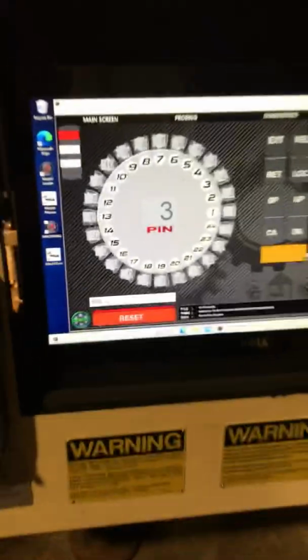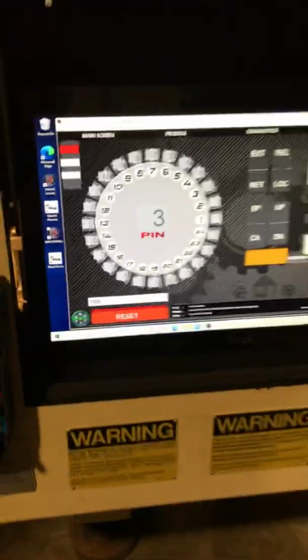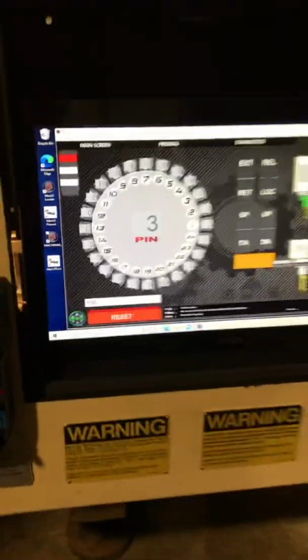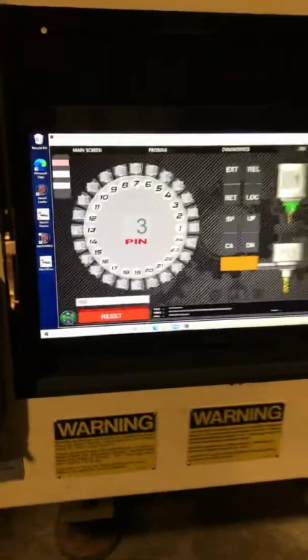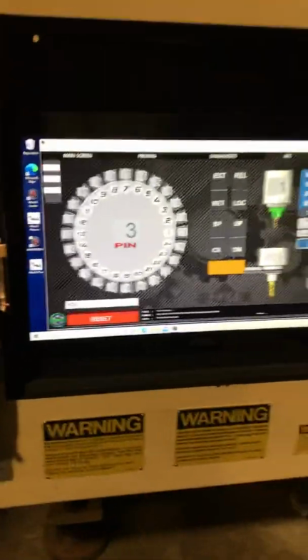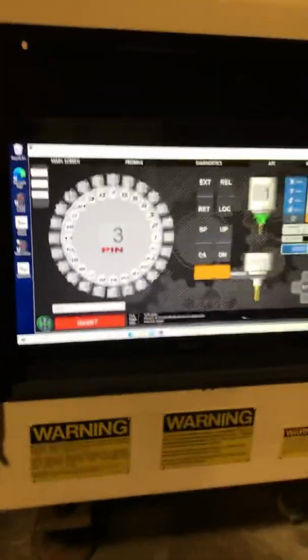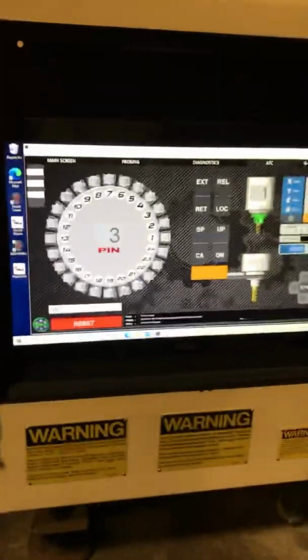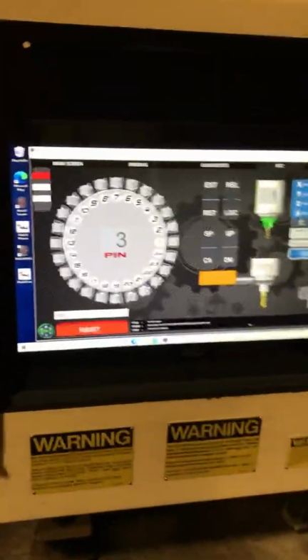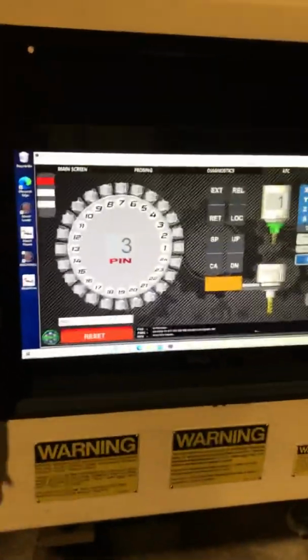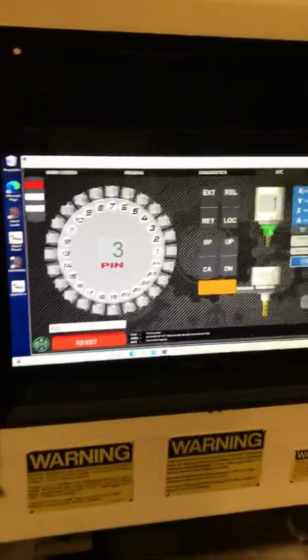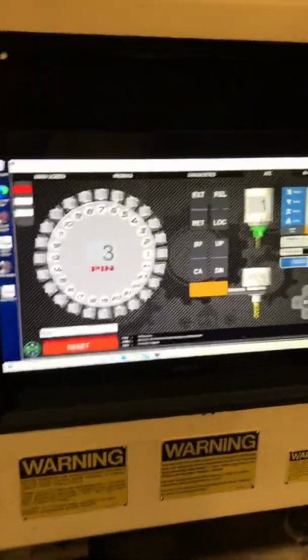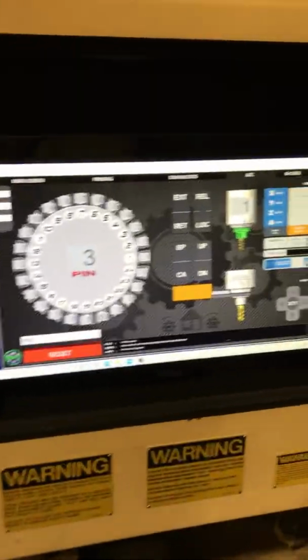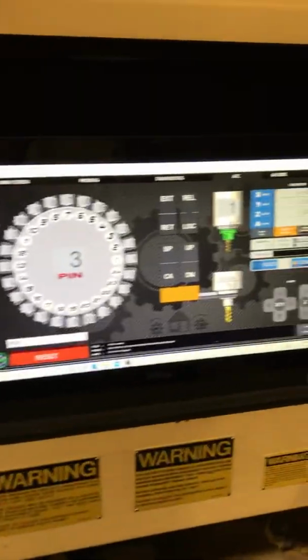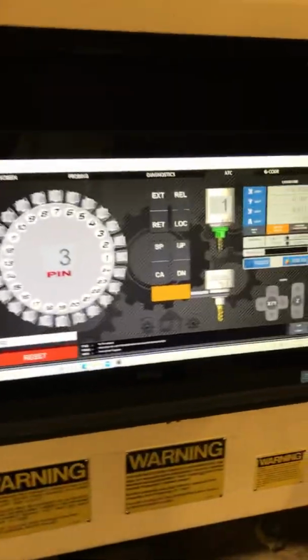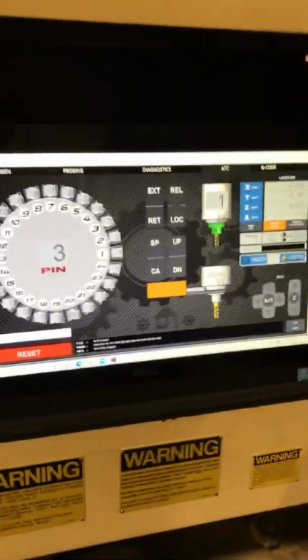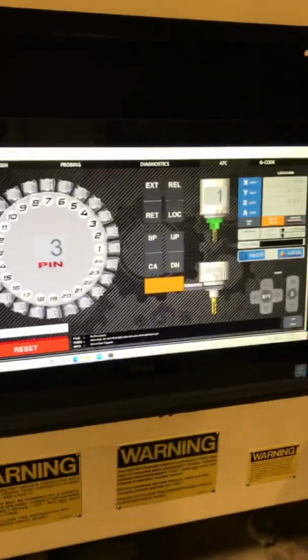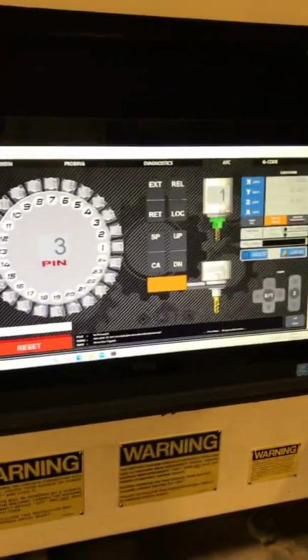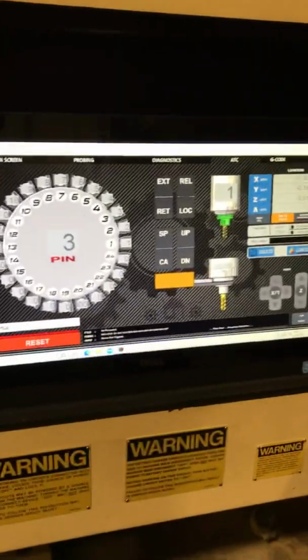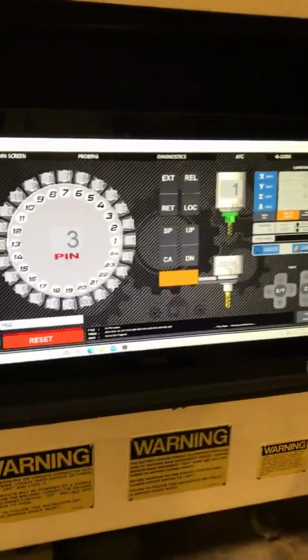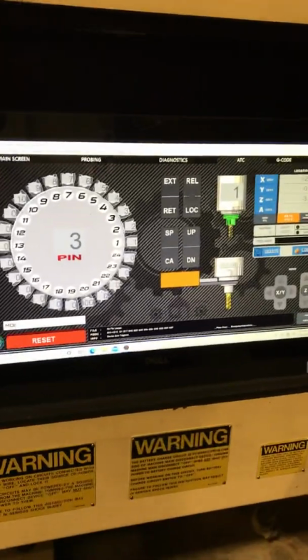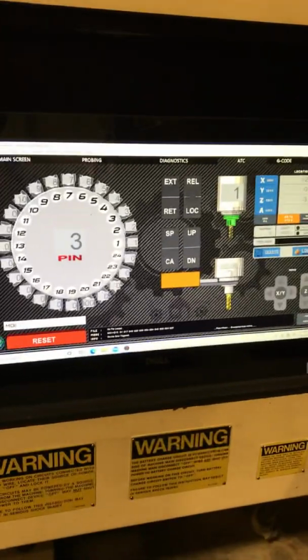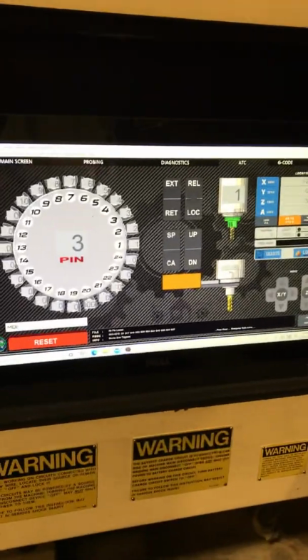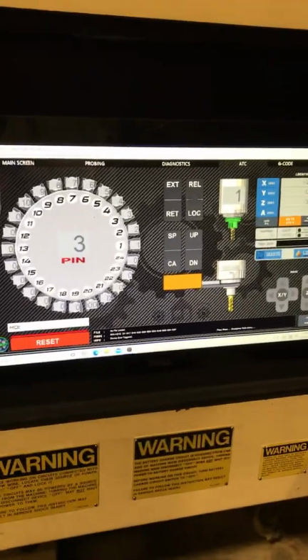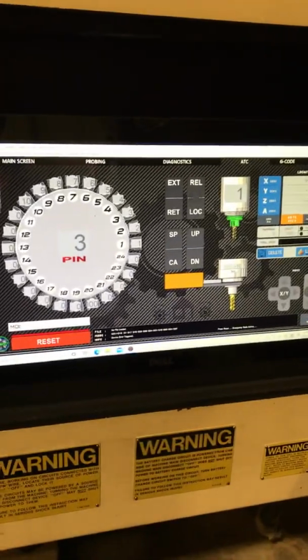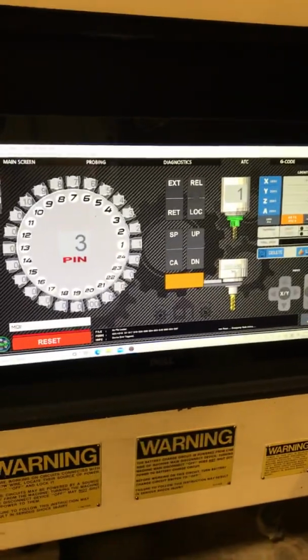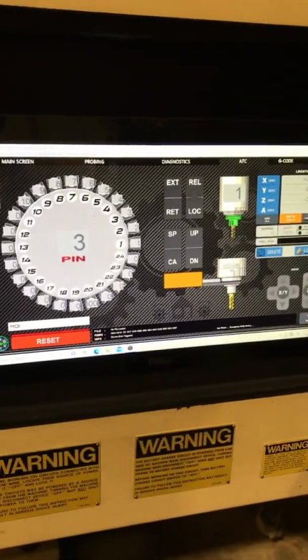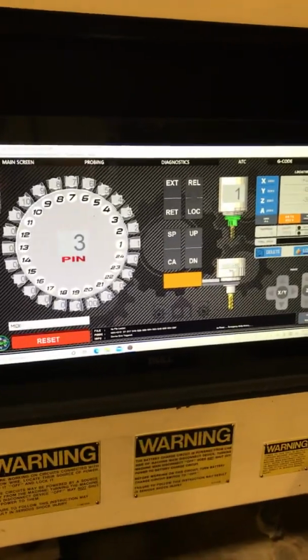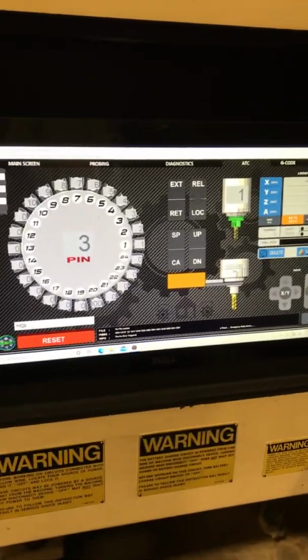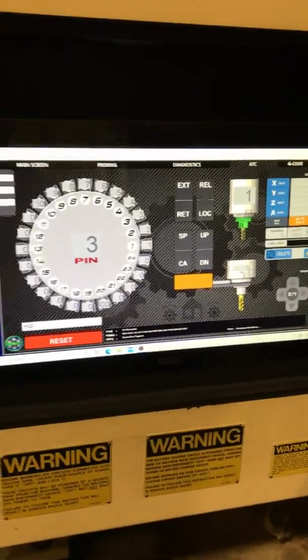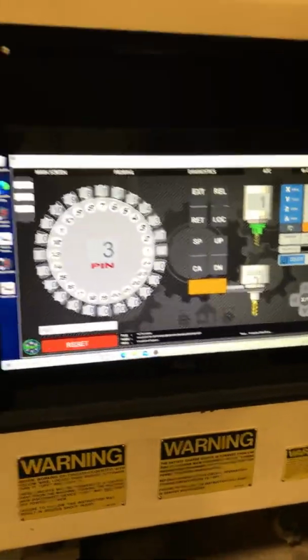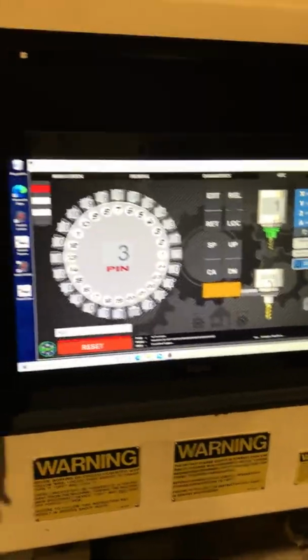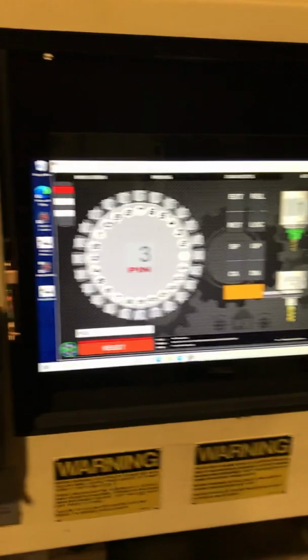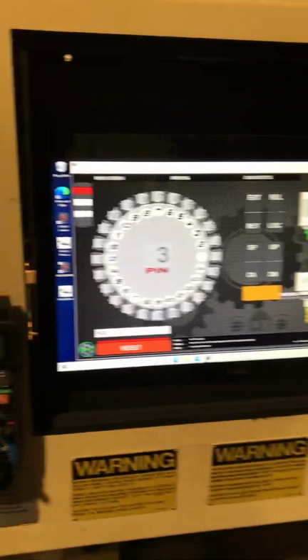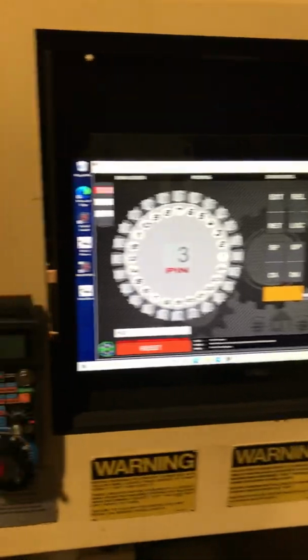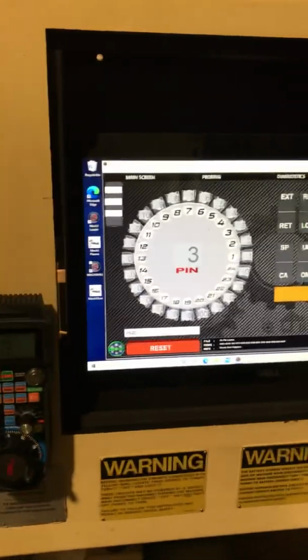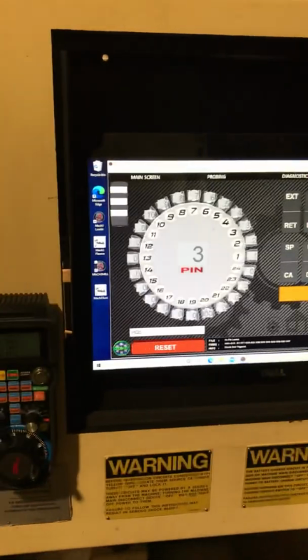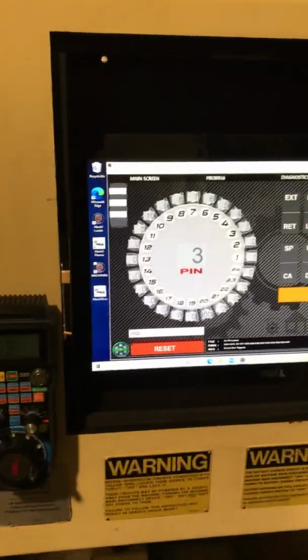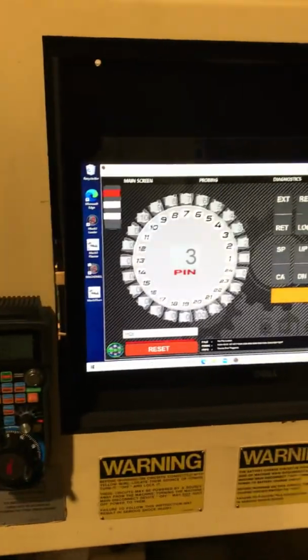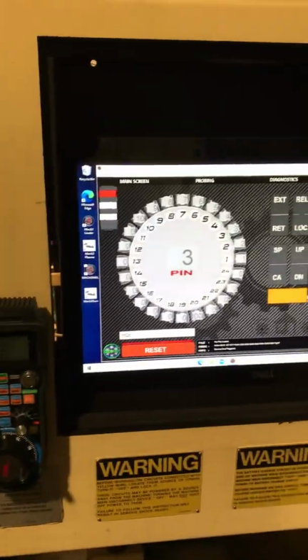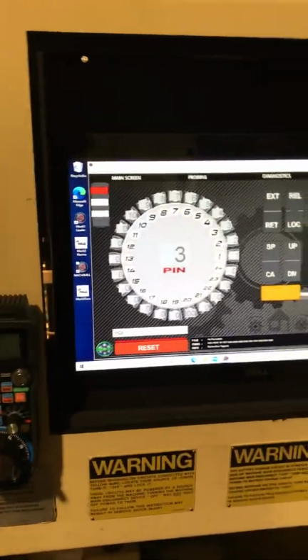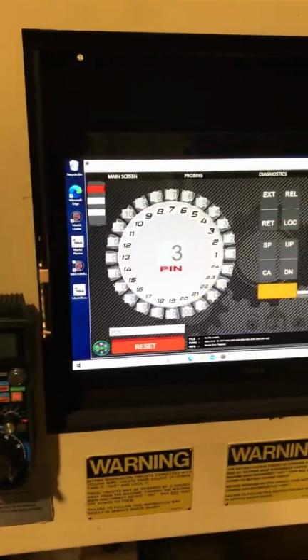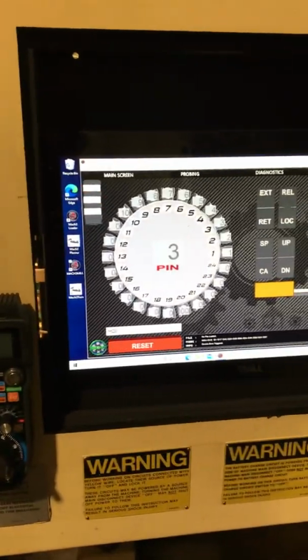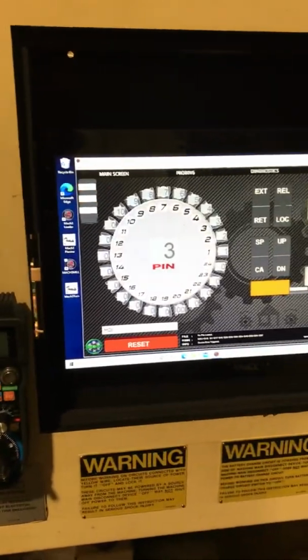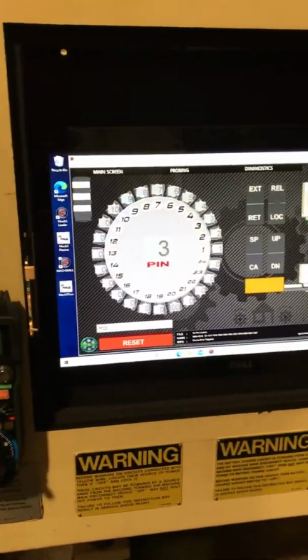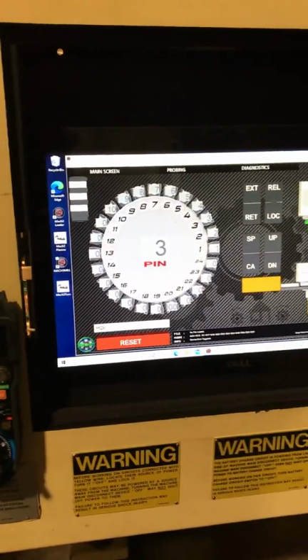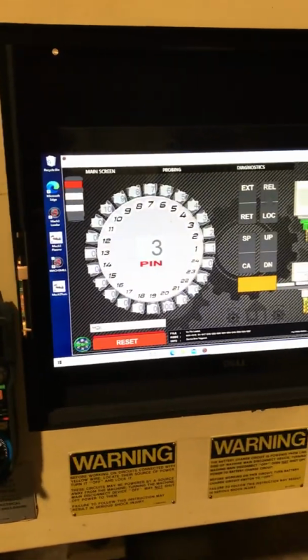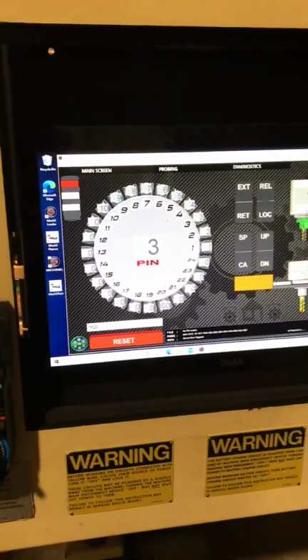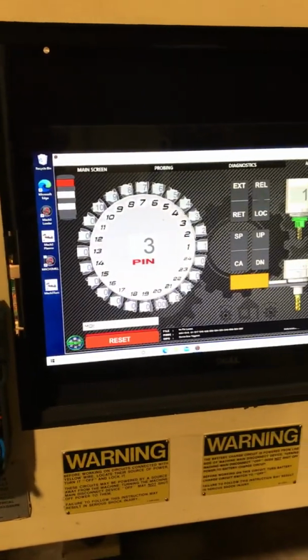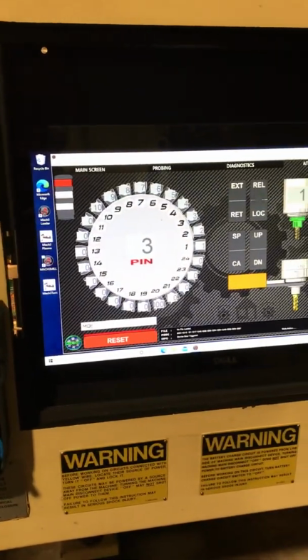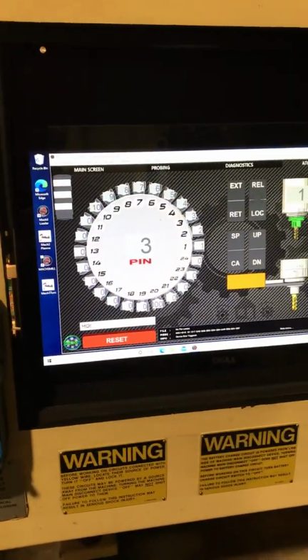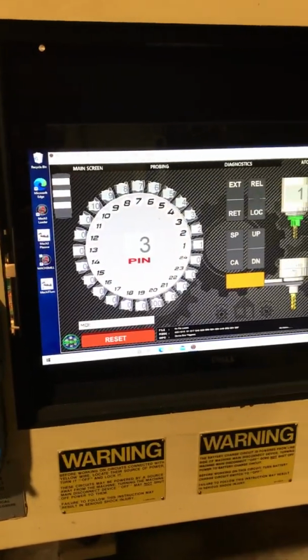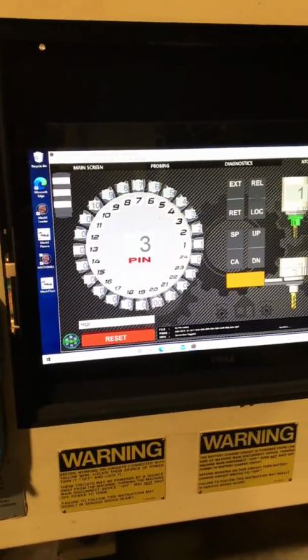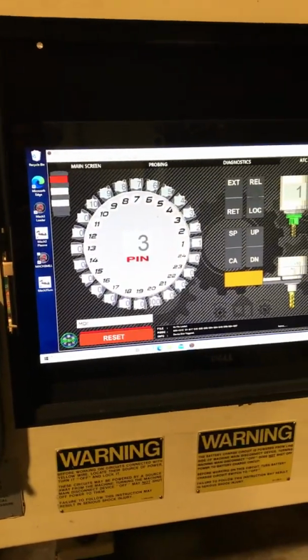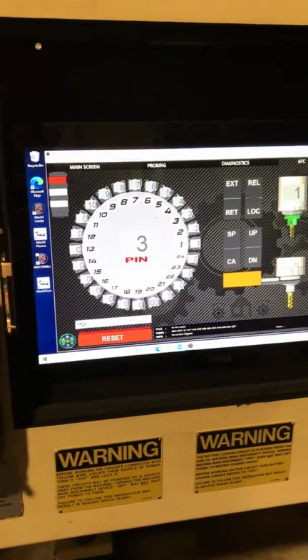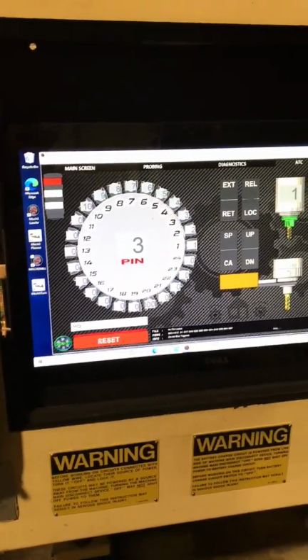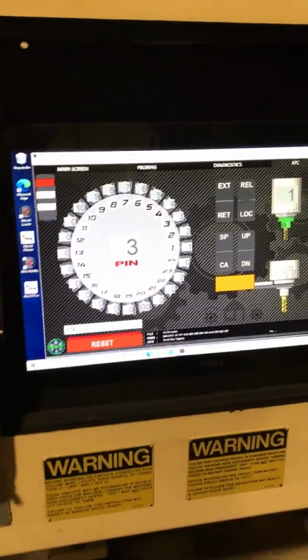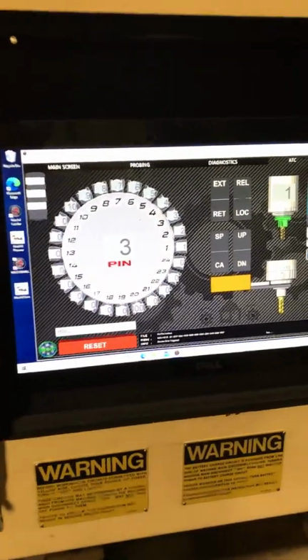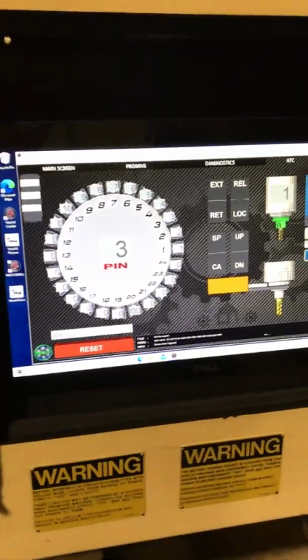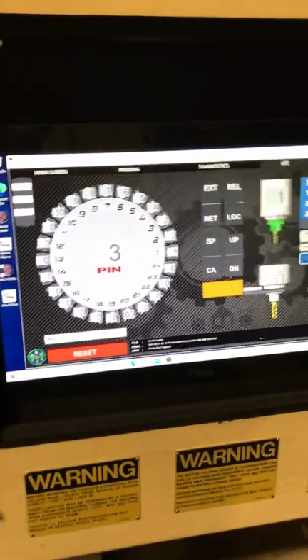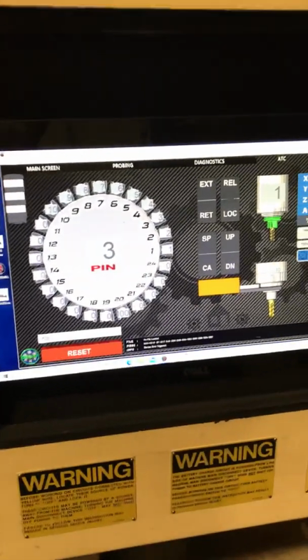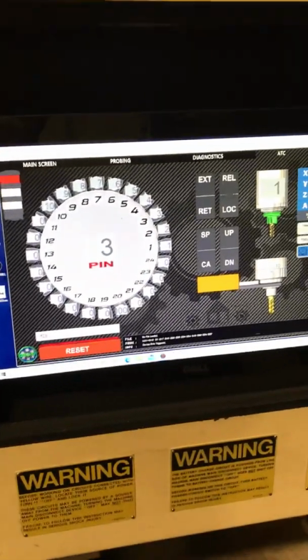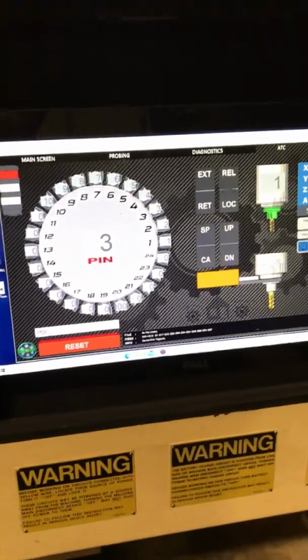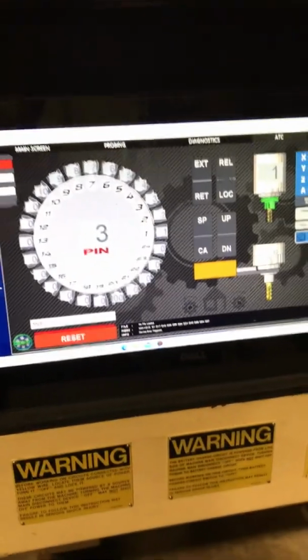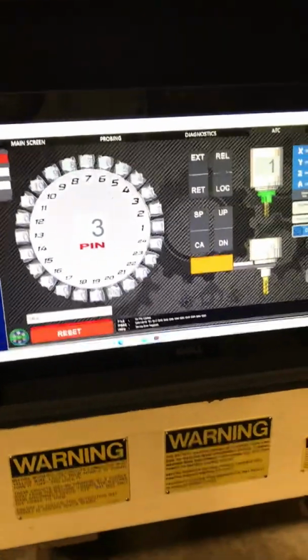I'll probably make another video once I get everything running. It's already running, I'm just finishing up a few things.